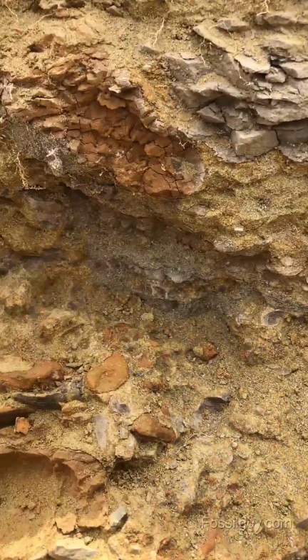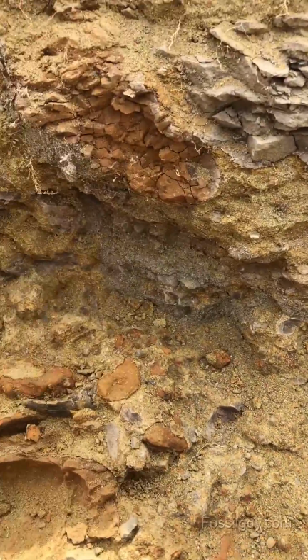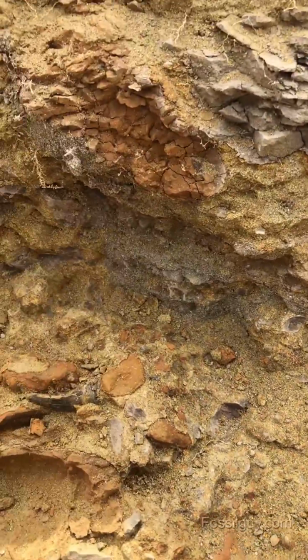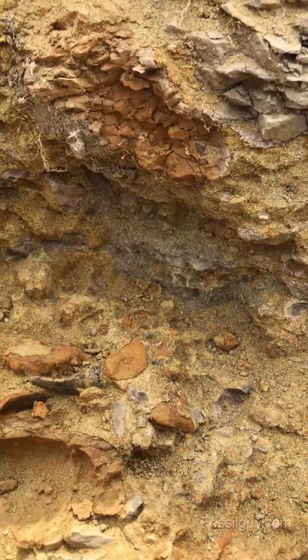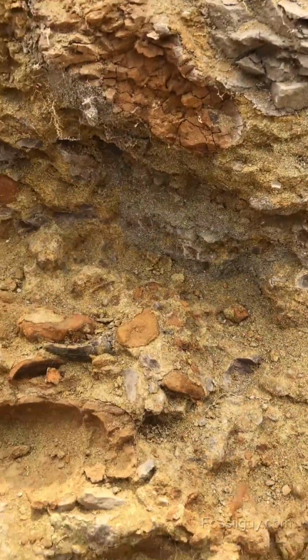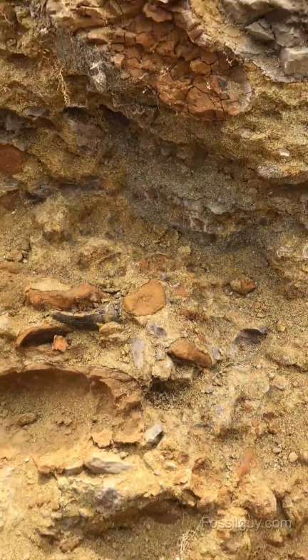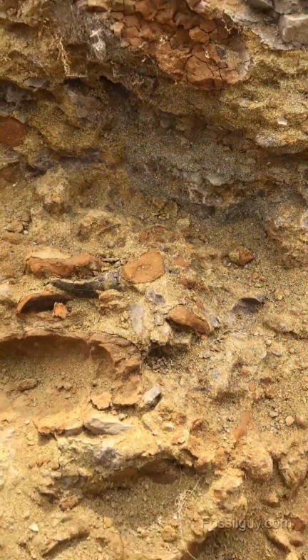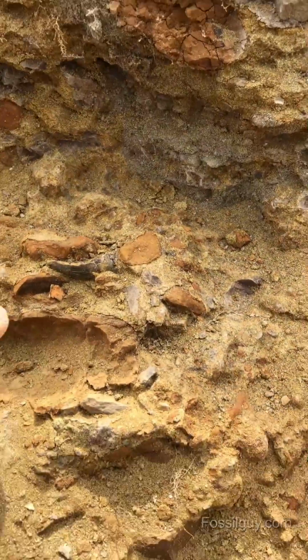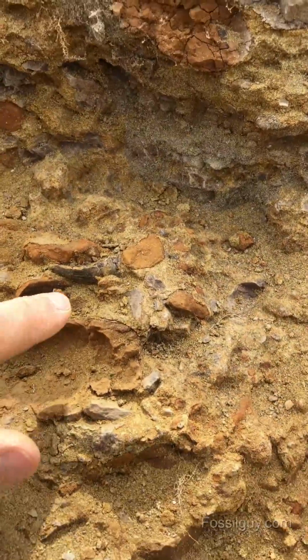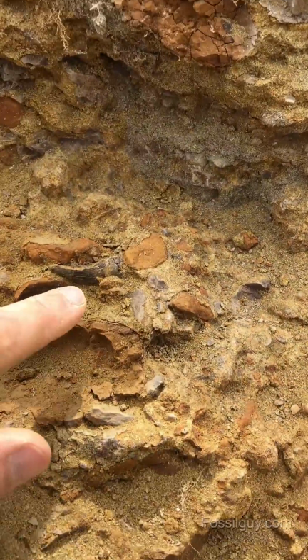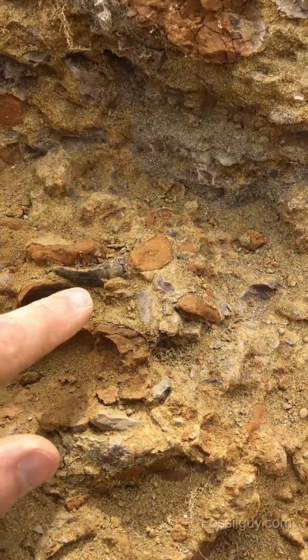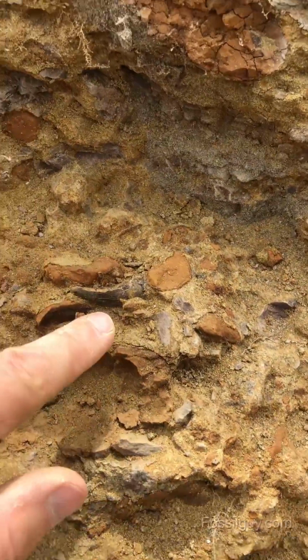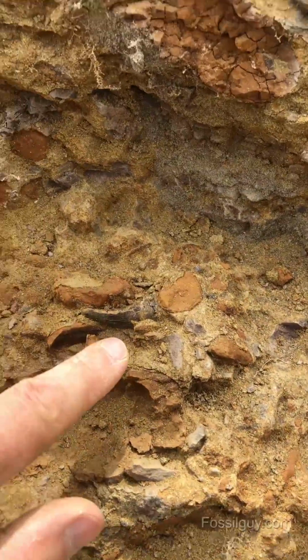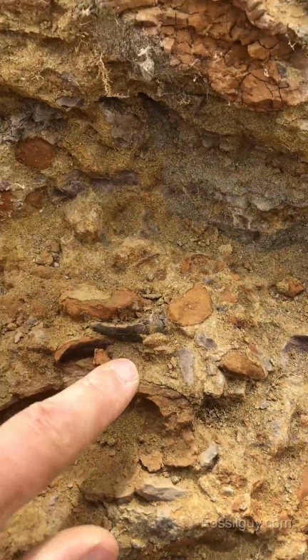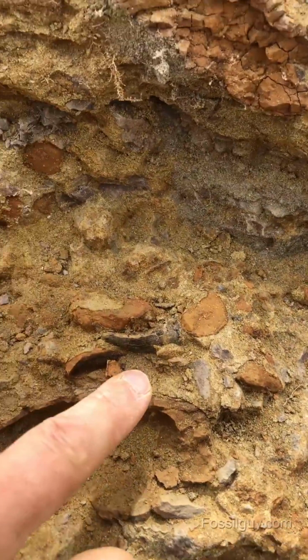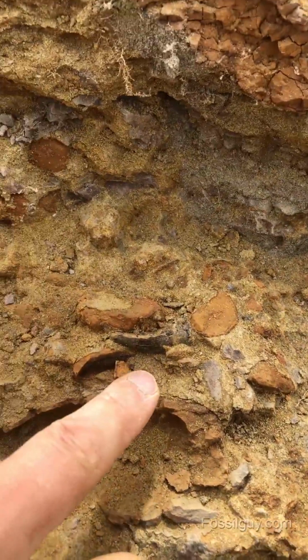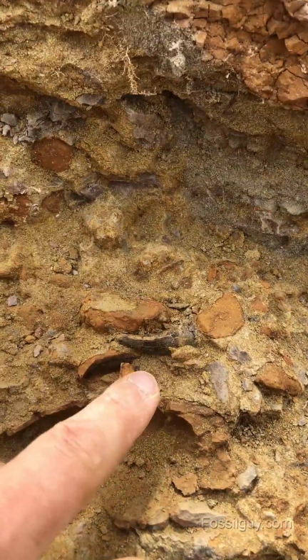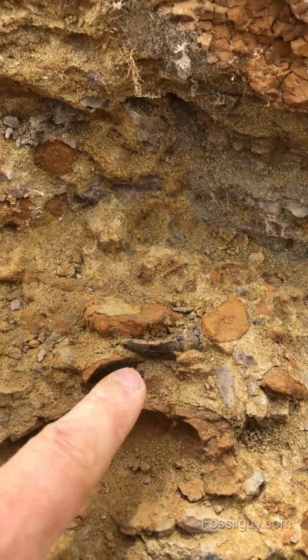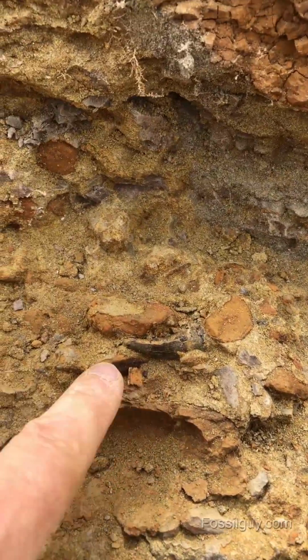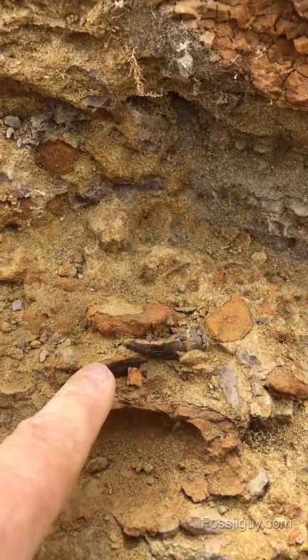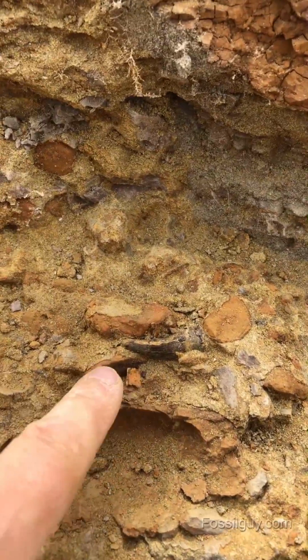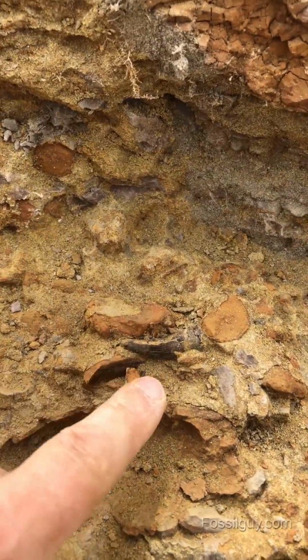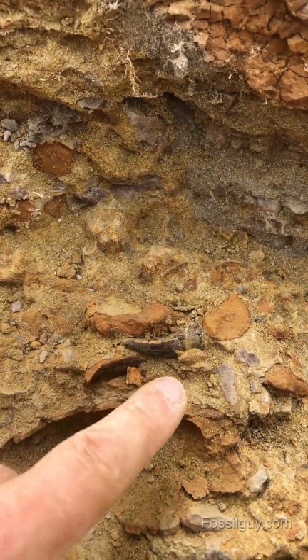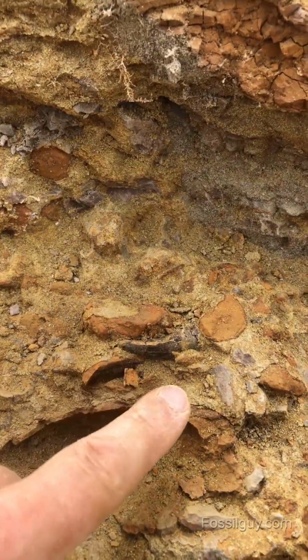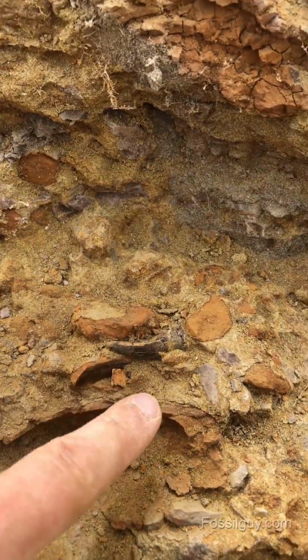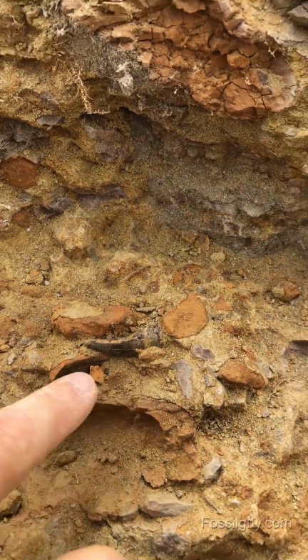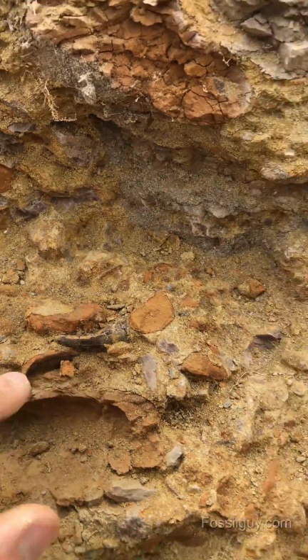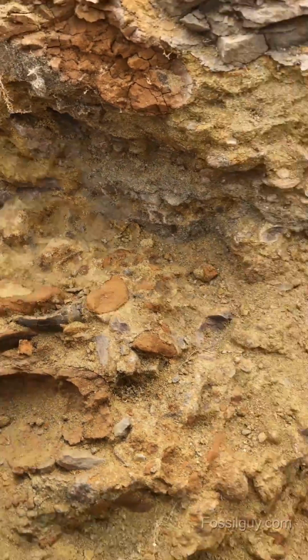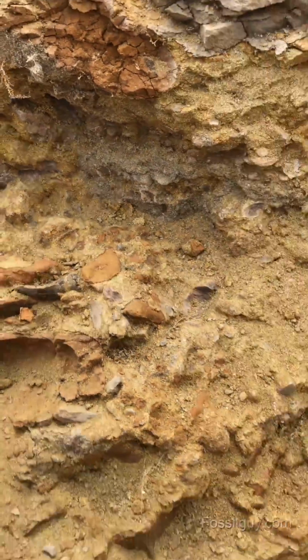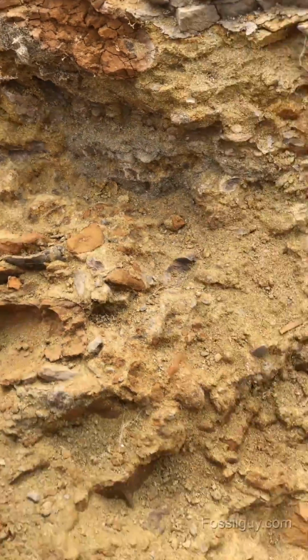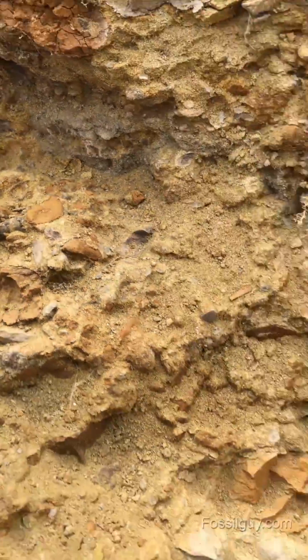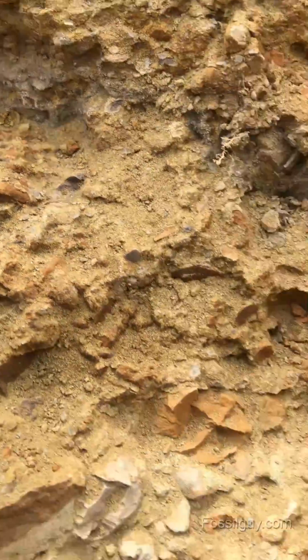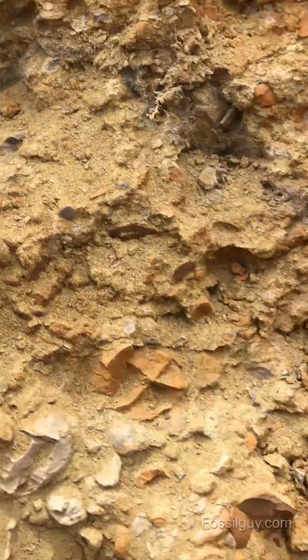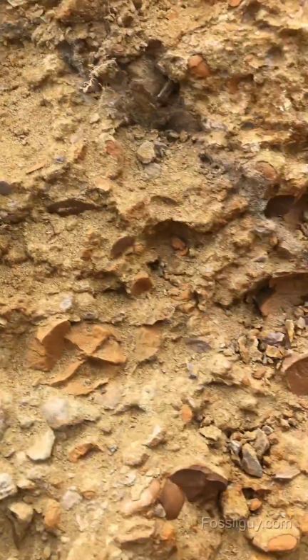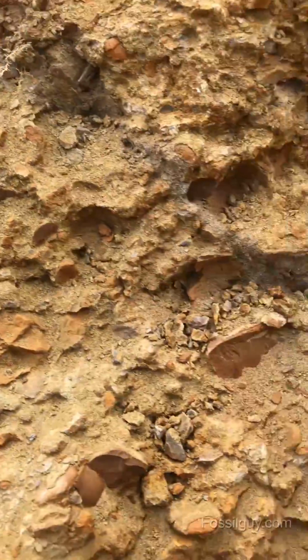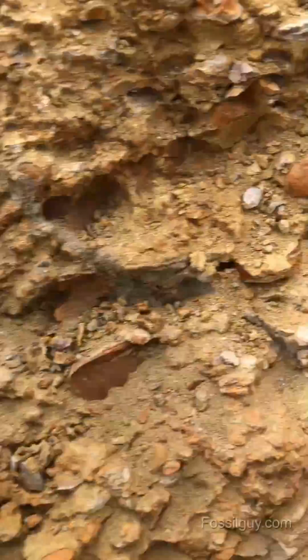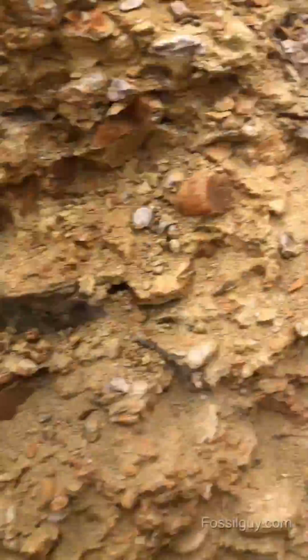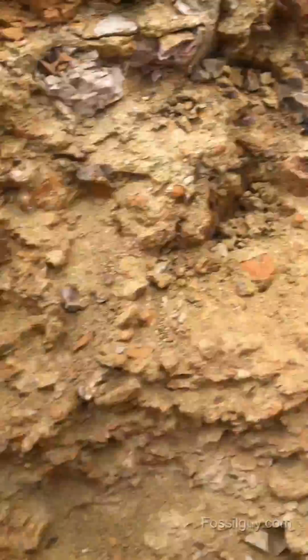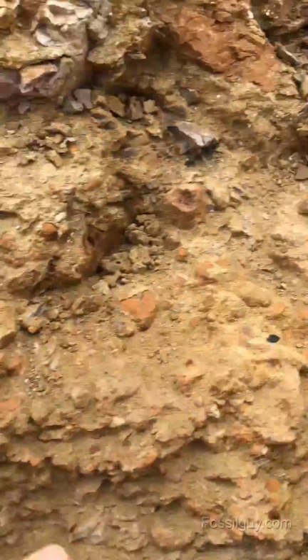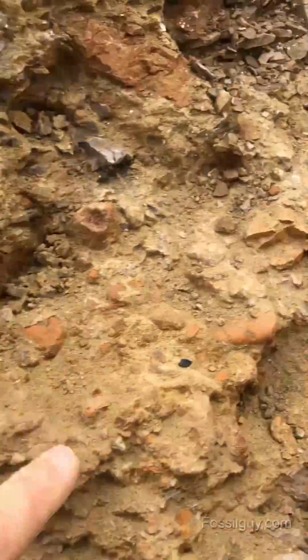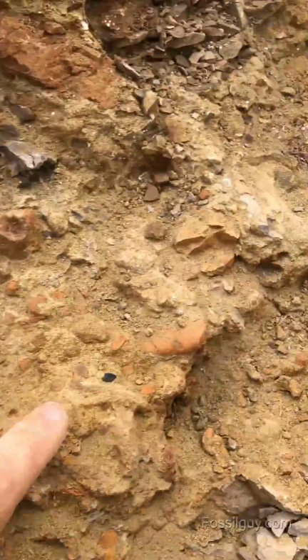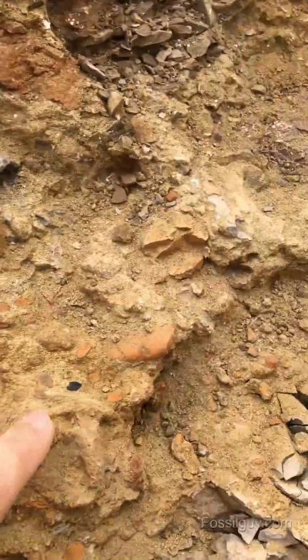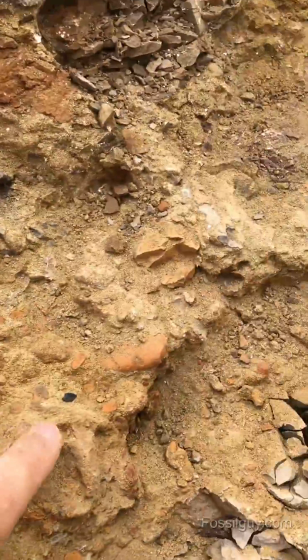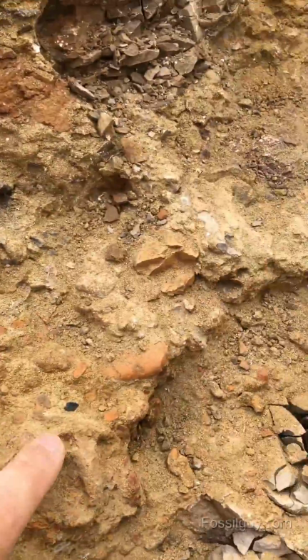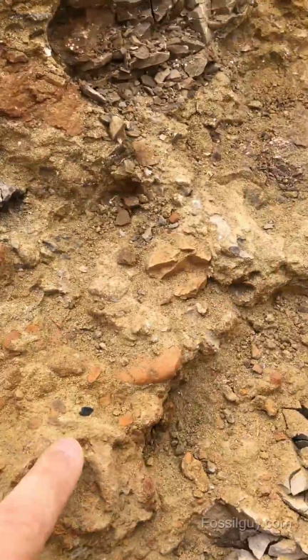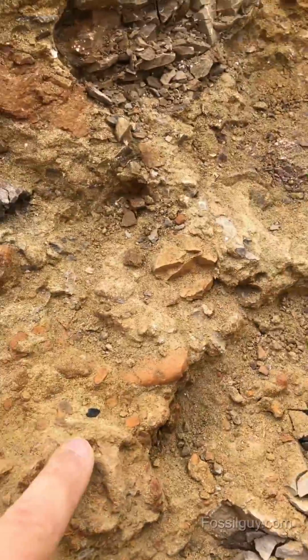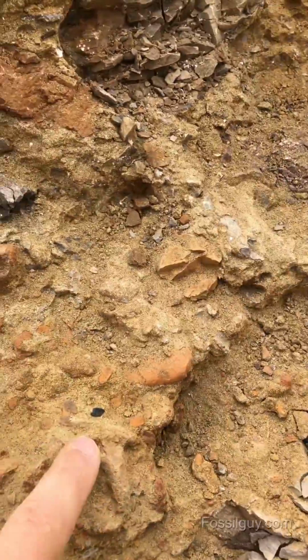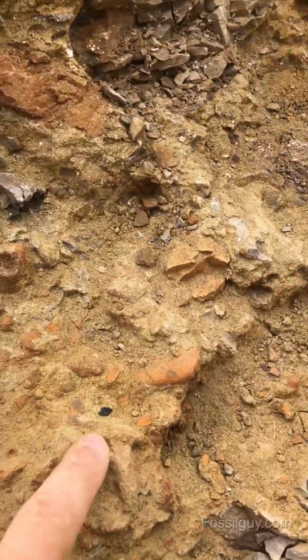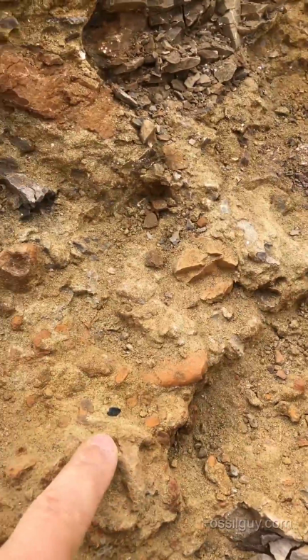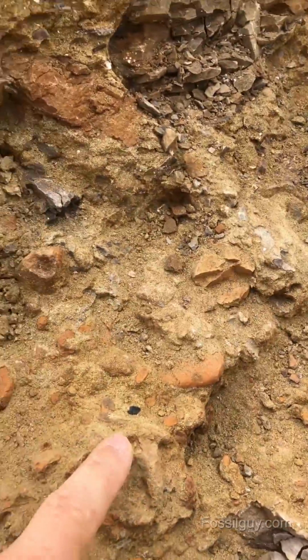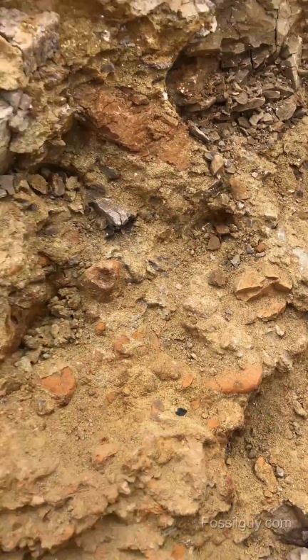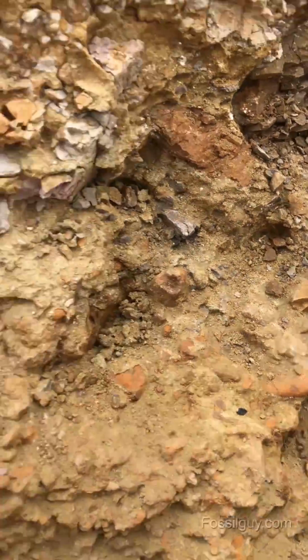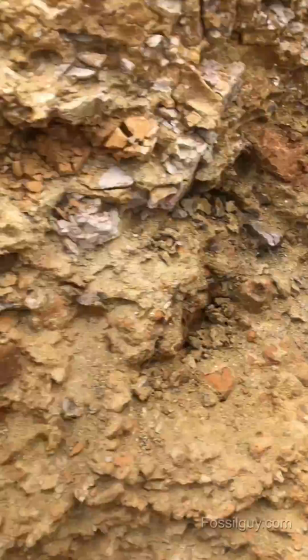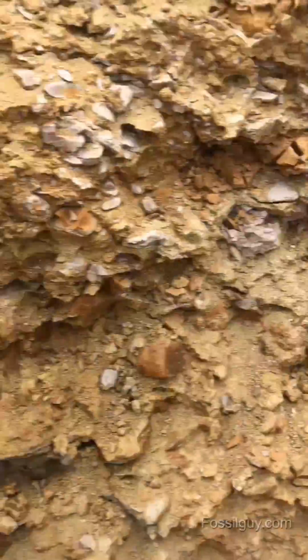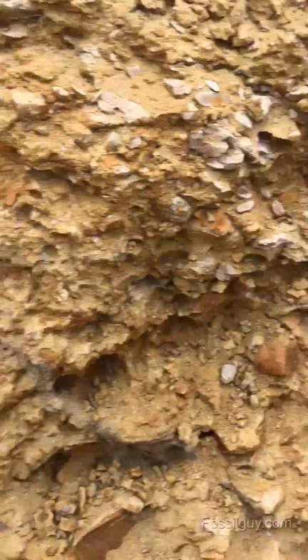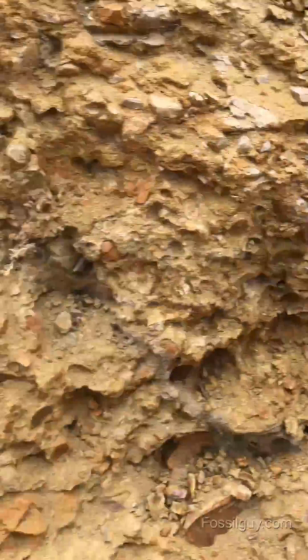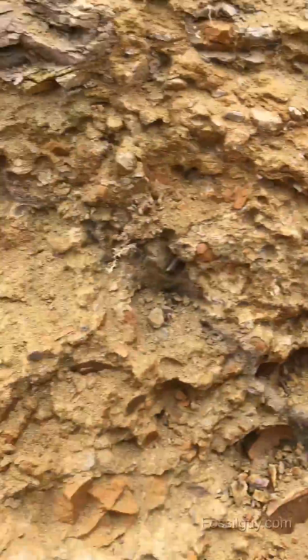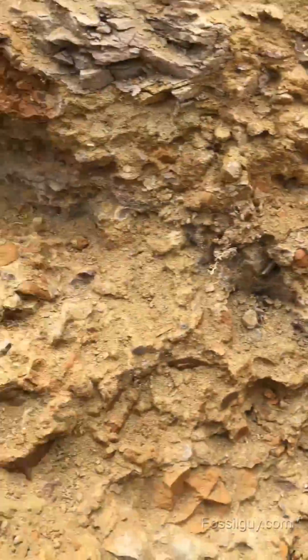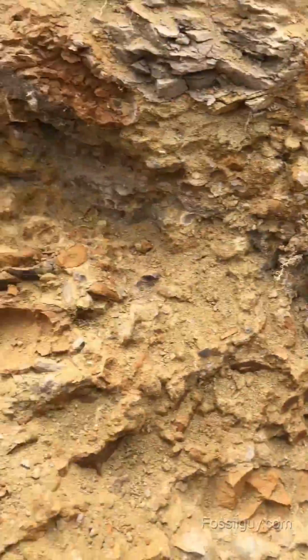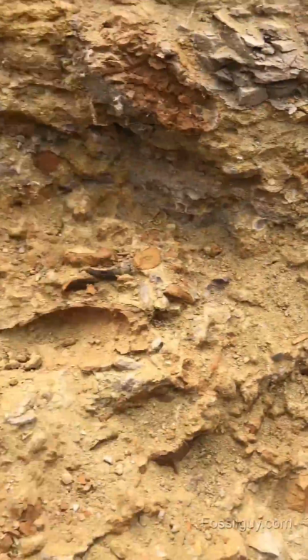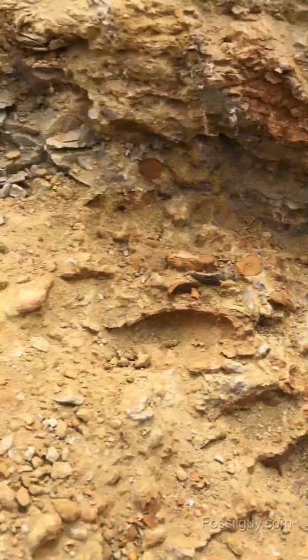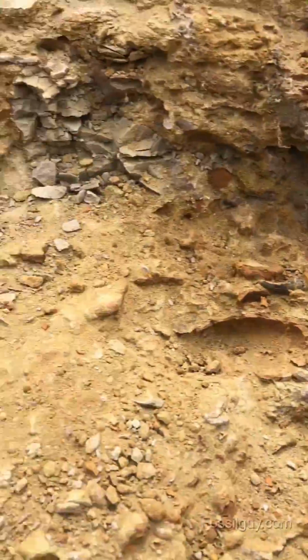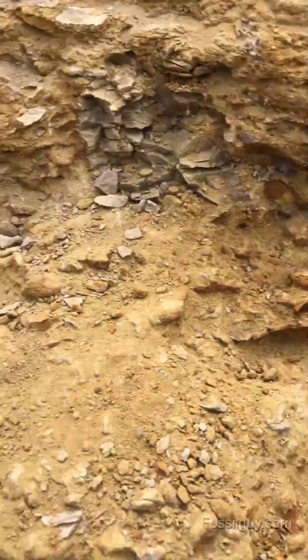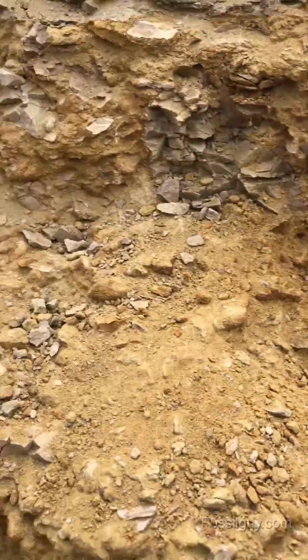Right here is a little T-rex tooth that we're working on. This little garfish scale over here, which is loaded with fossils.